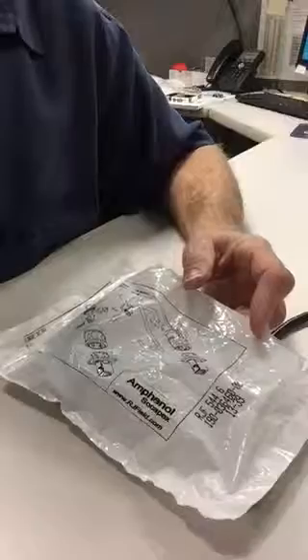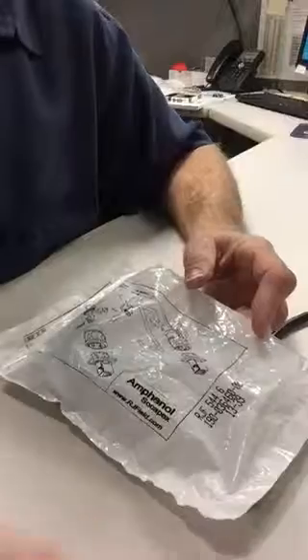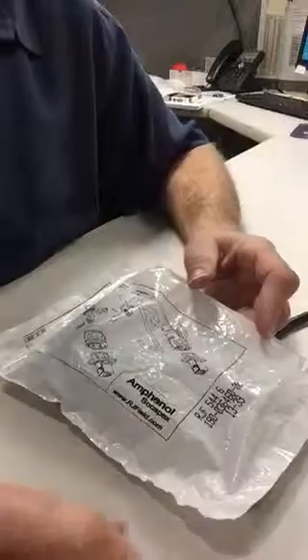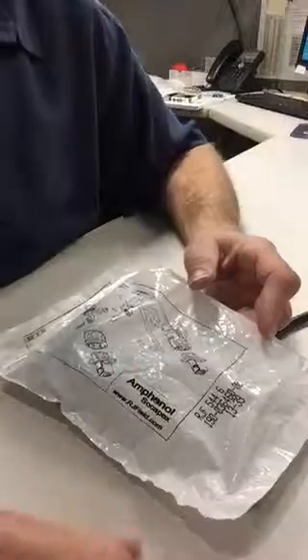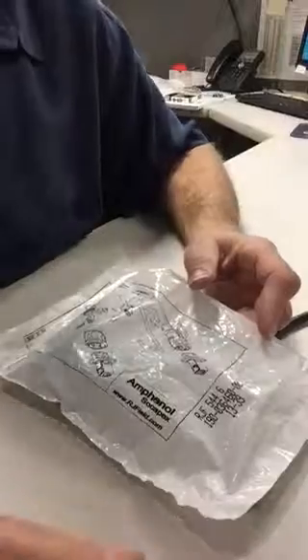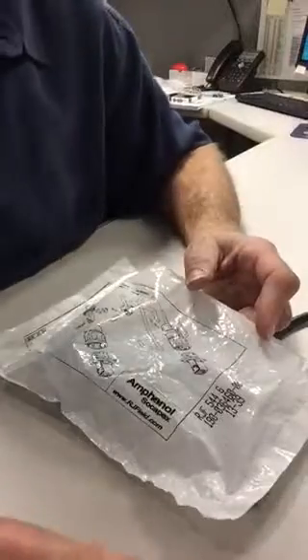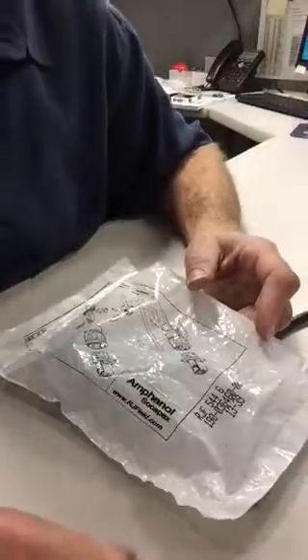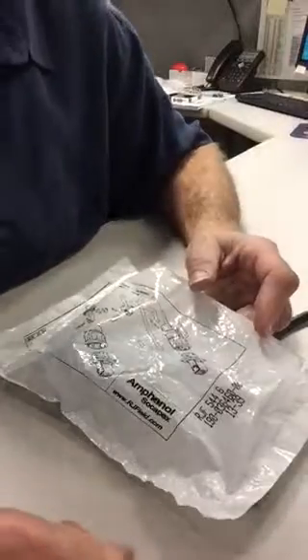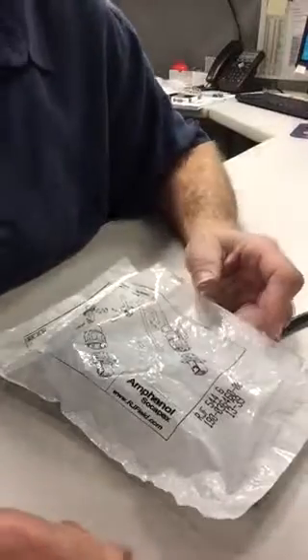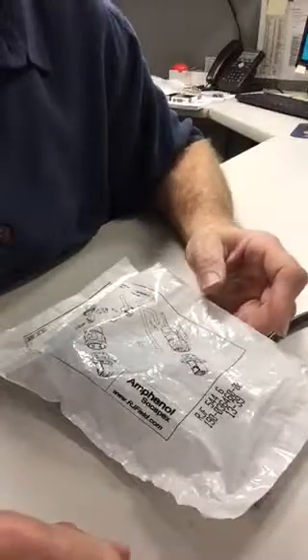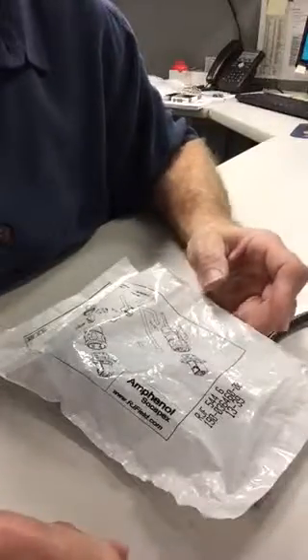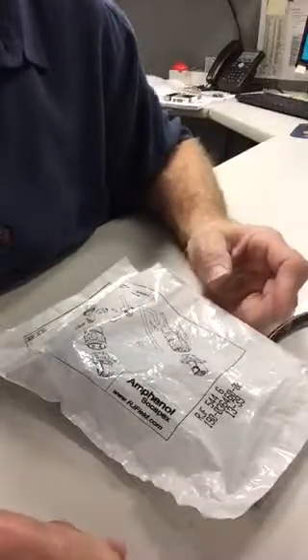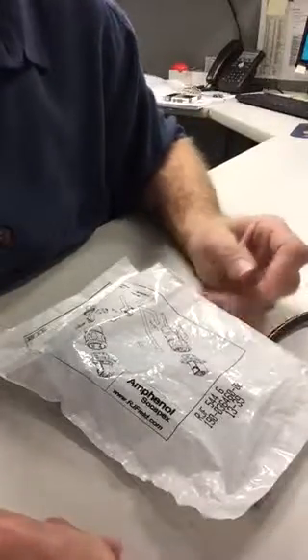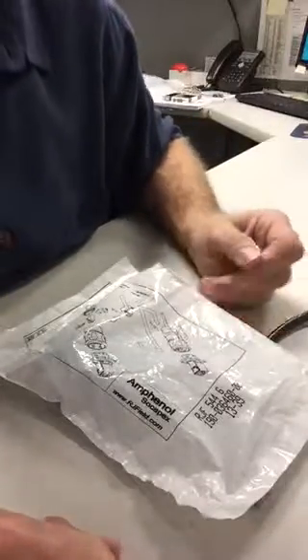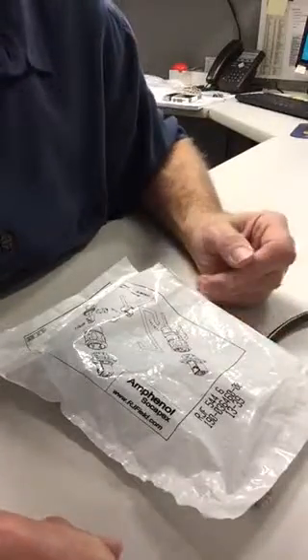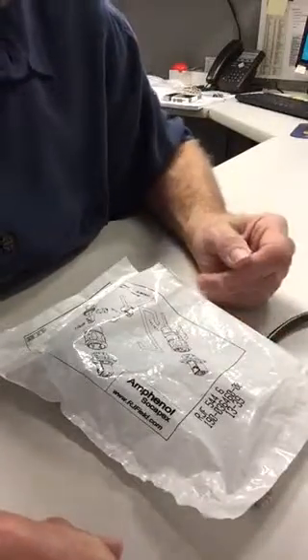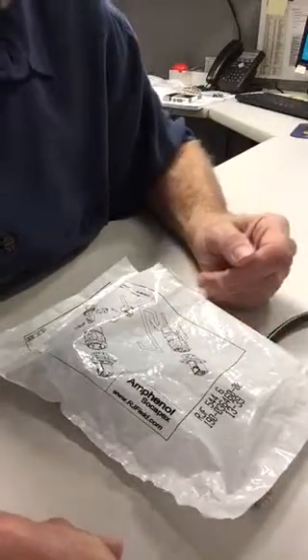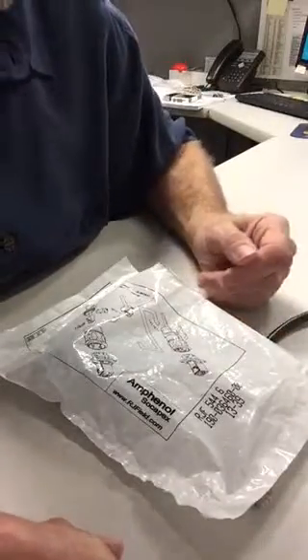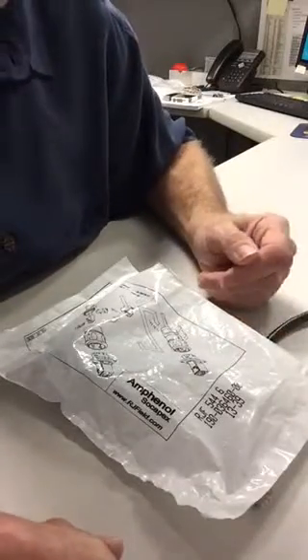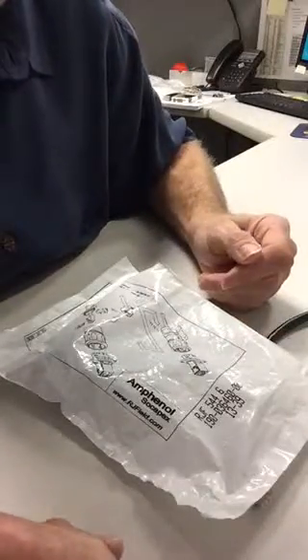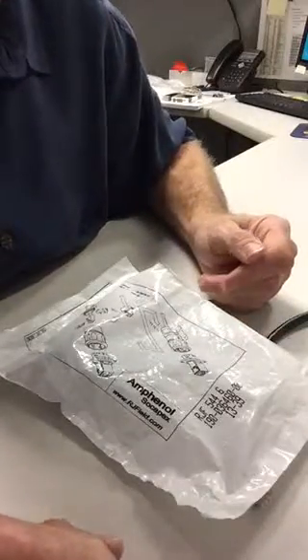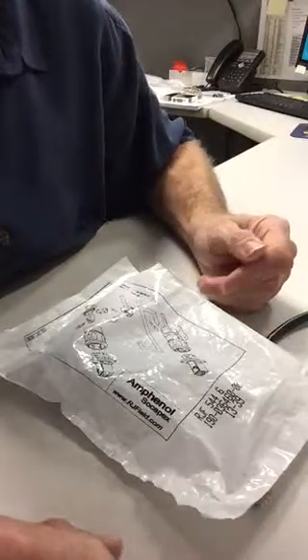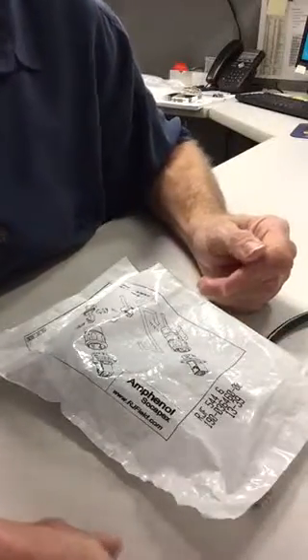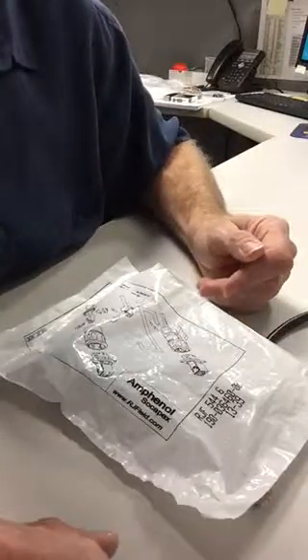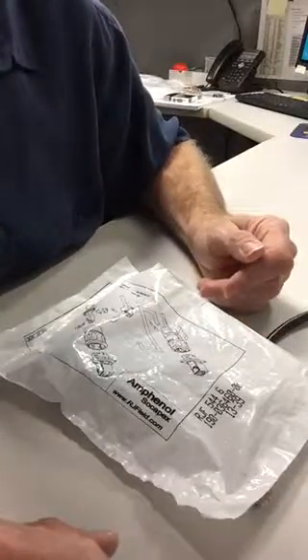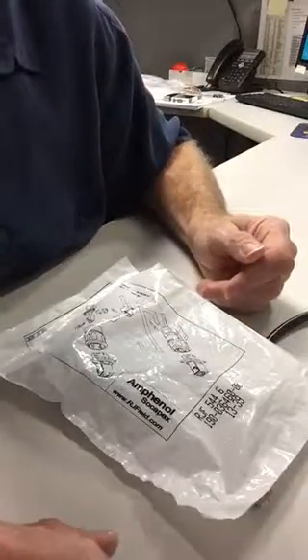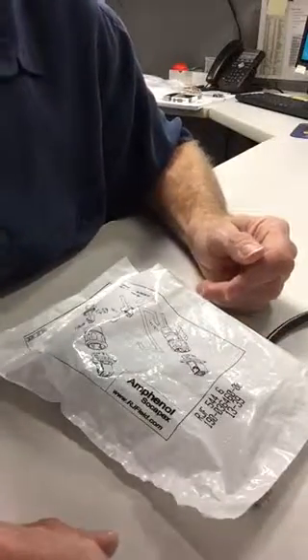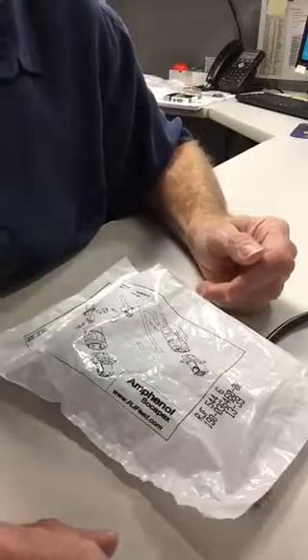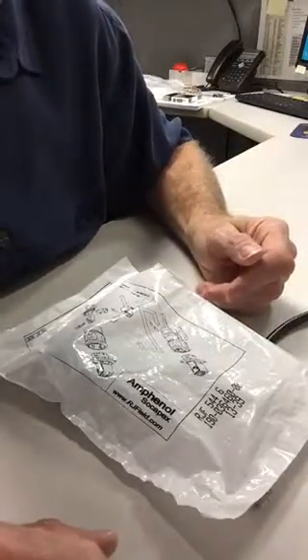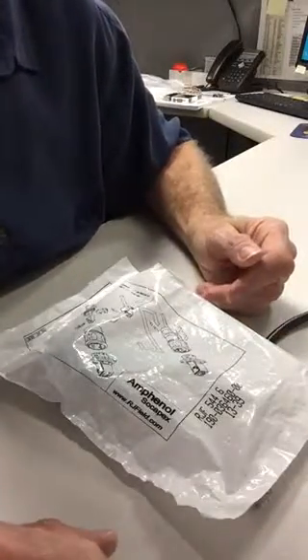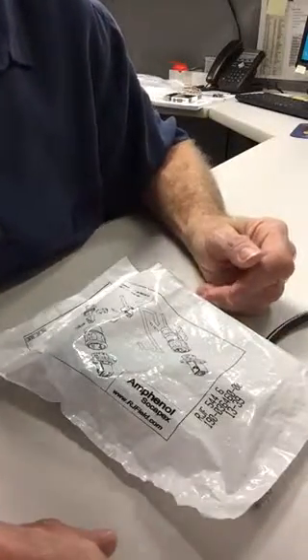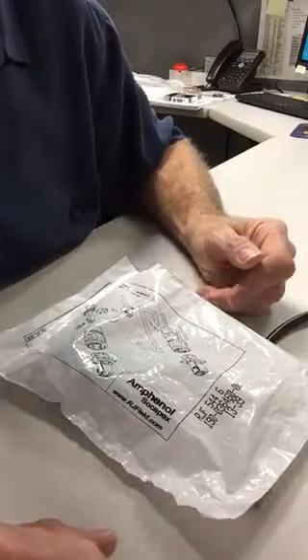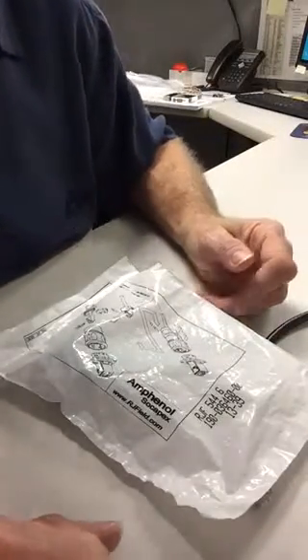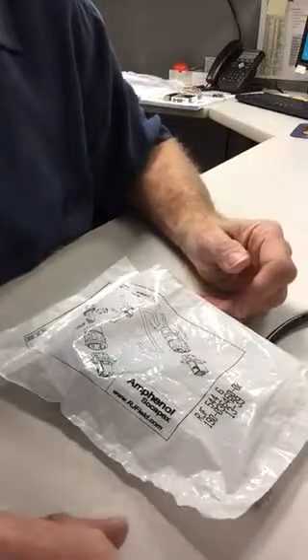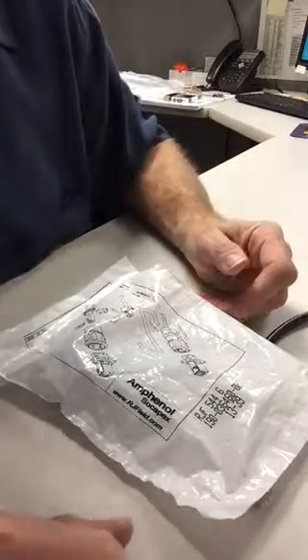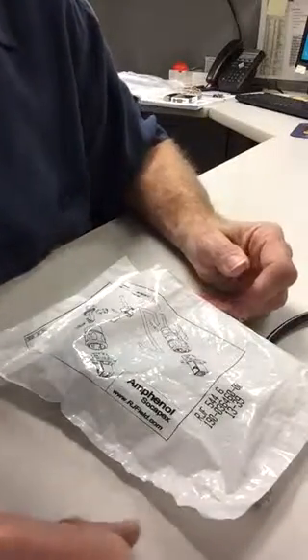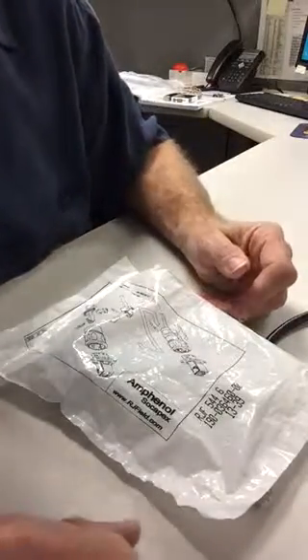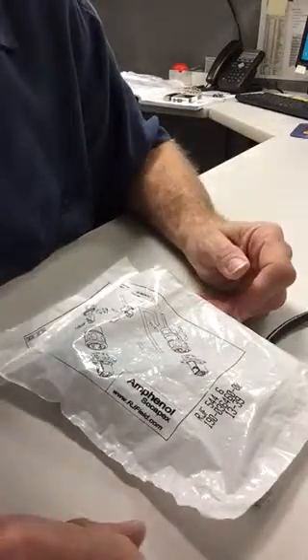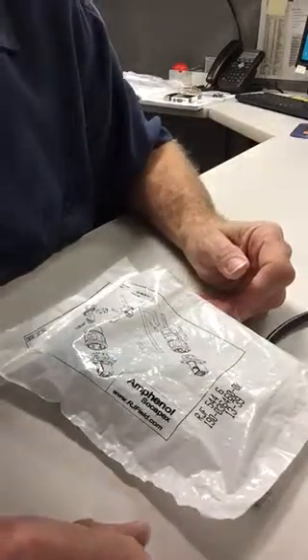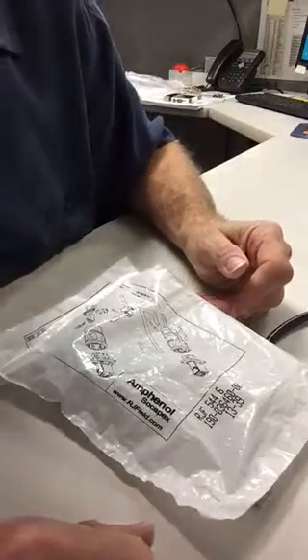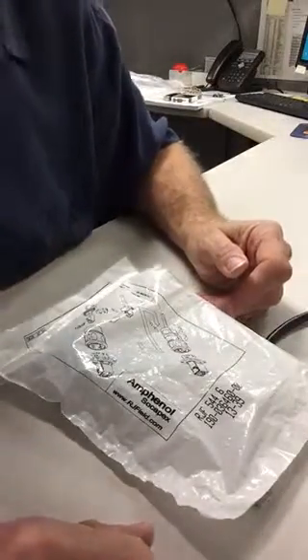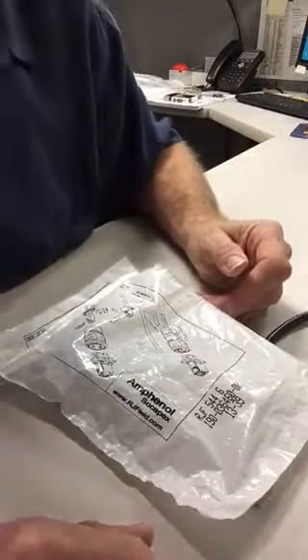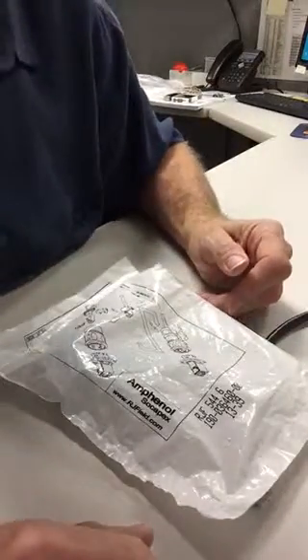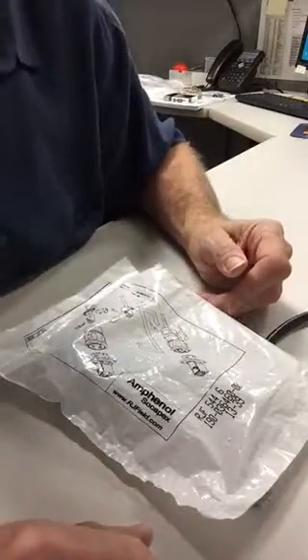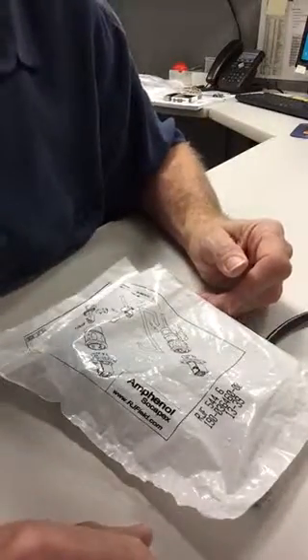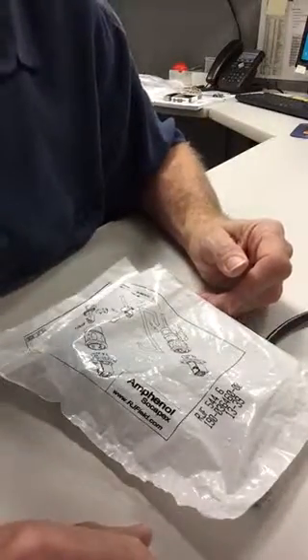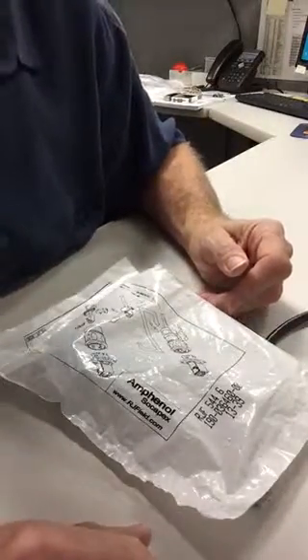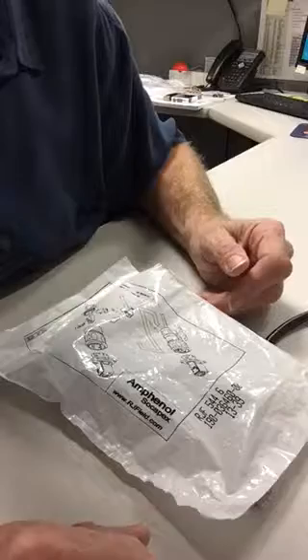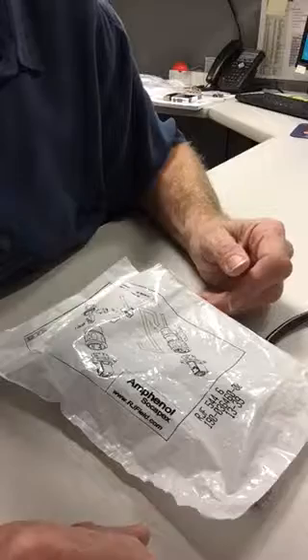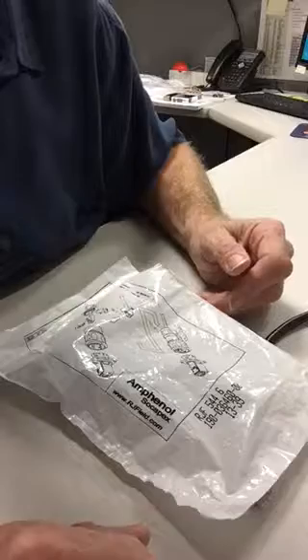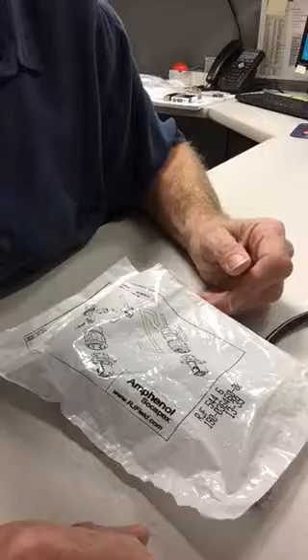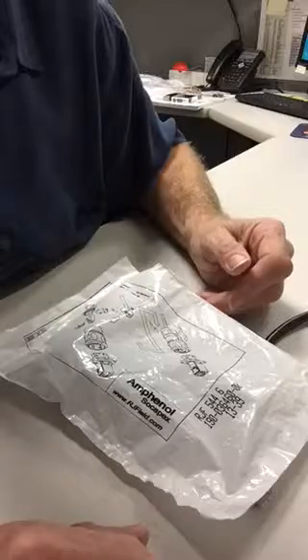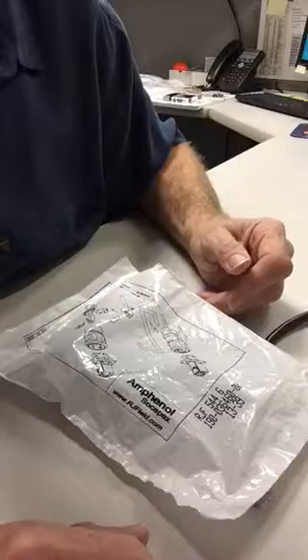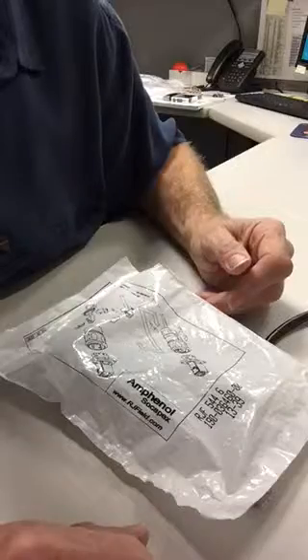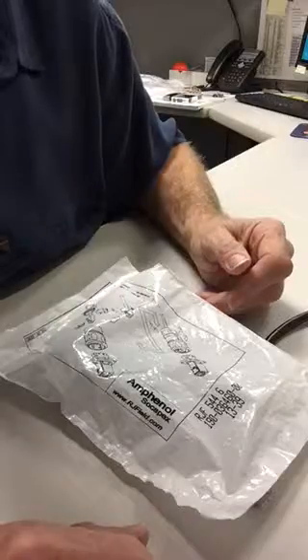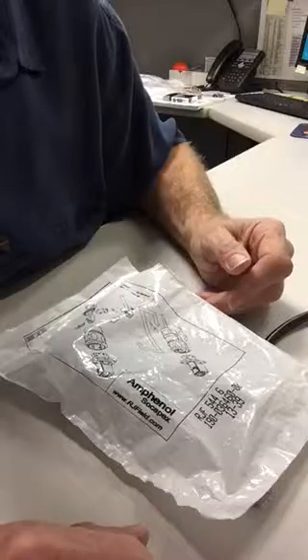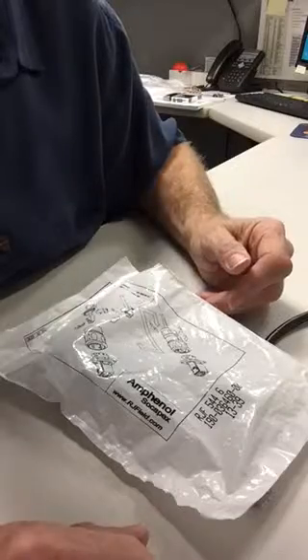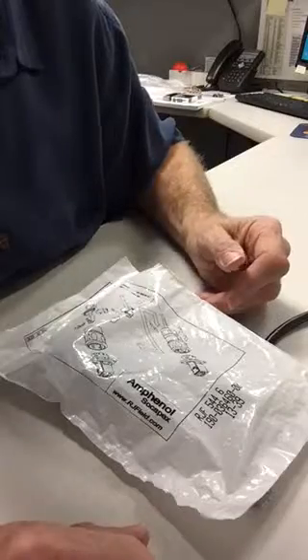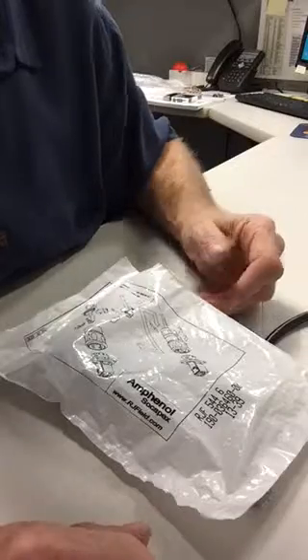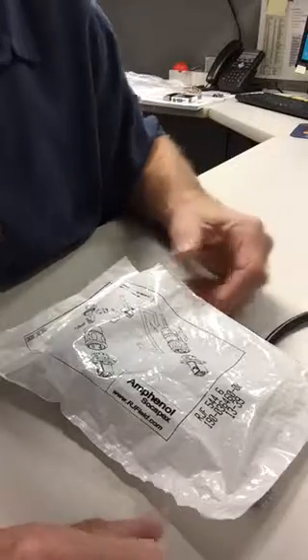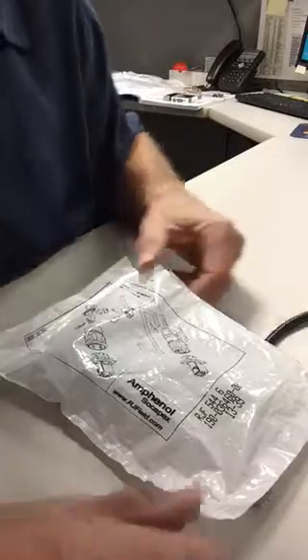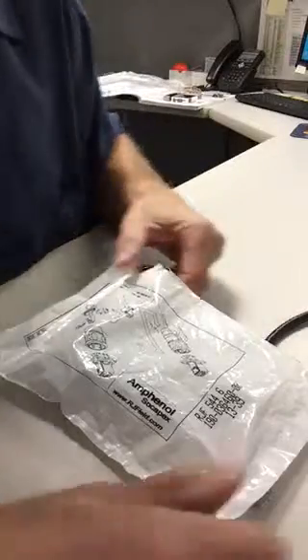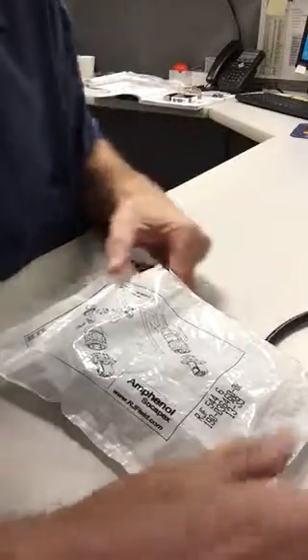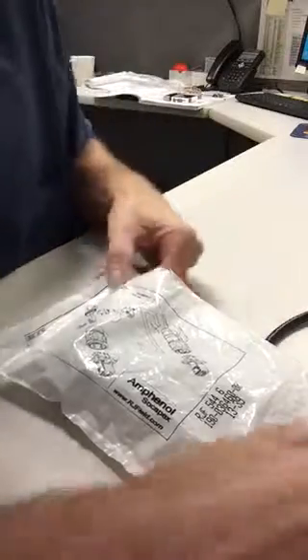Good afternoon, John Bjorksten, Amphenol PCD here. I'm going to assemble an RJF 5446 connector.